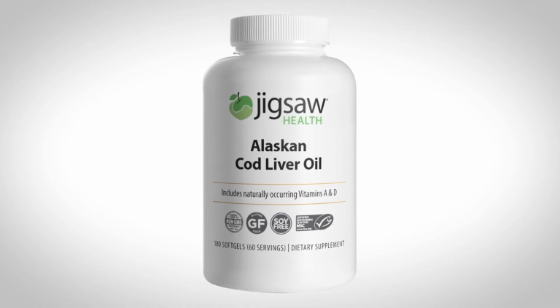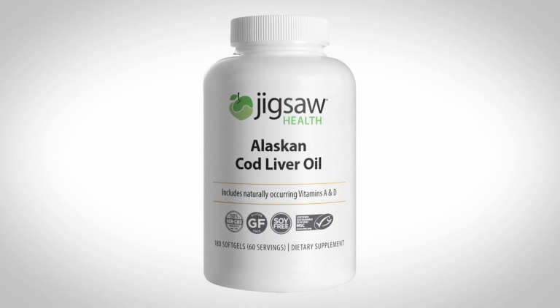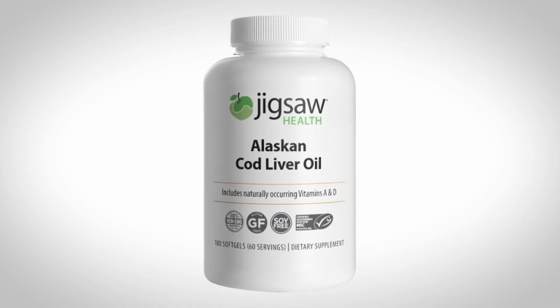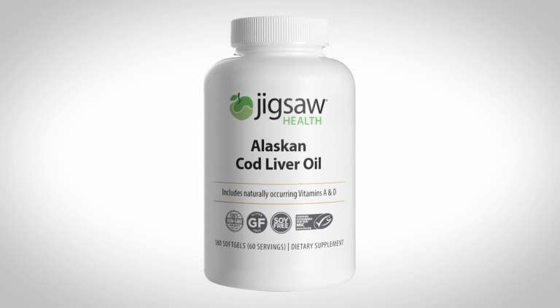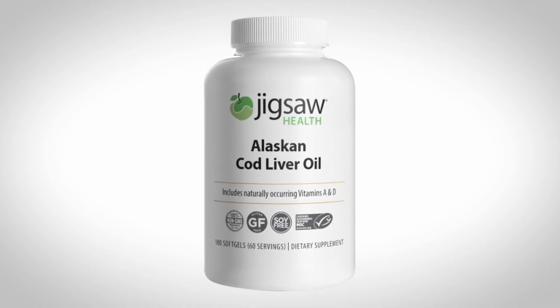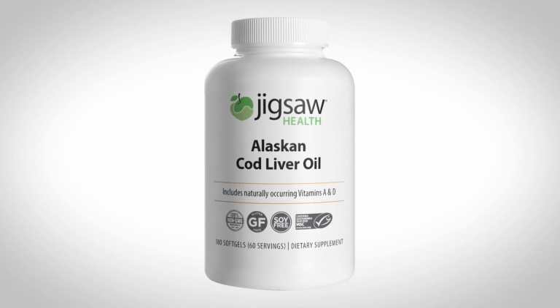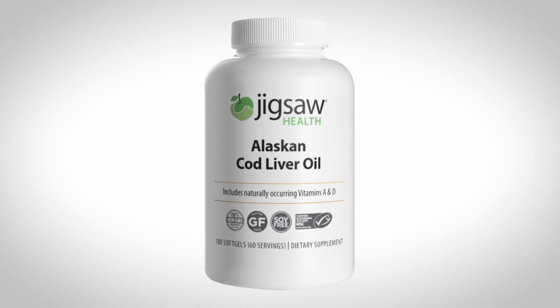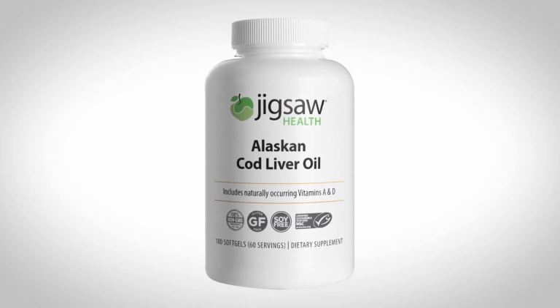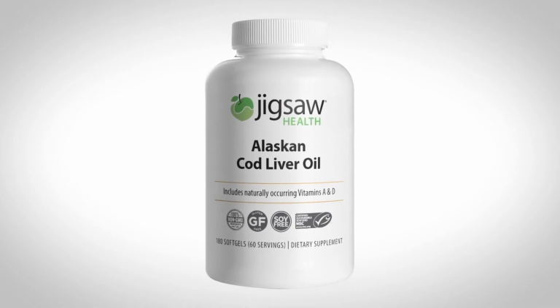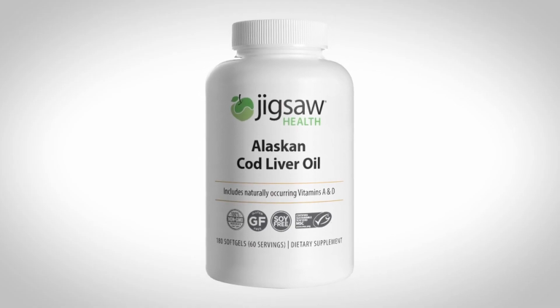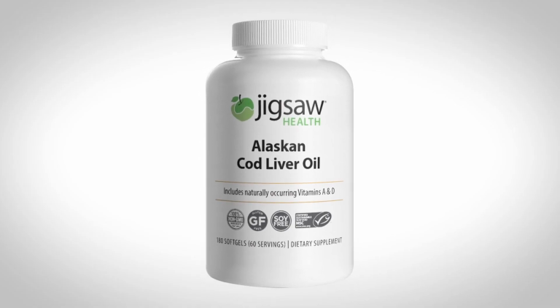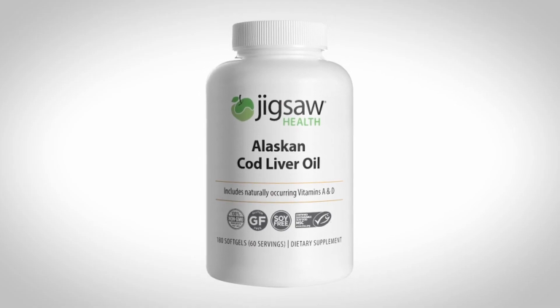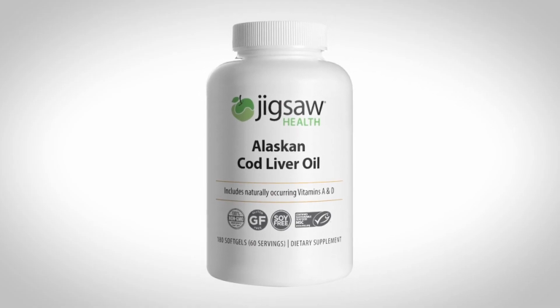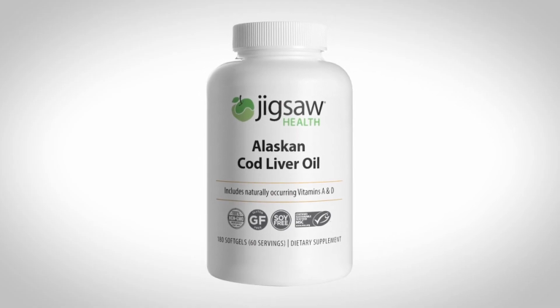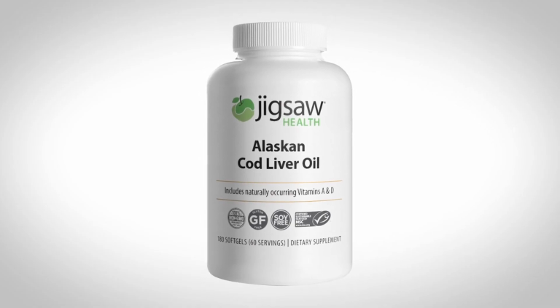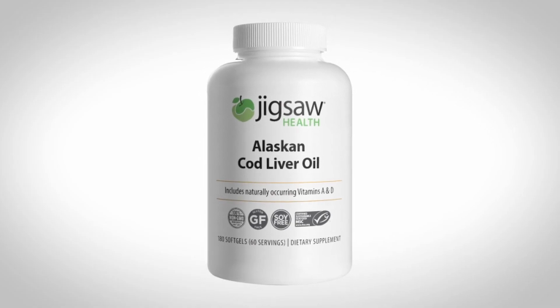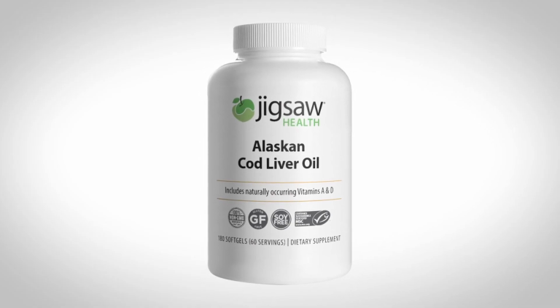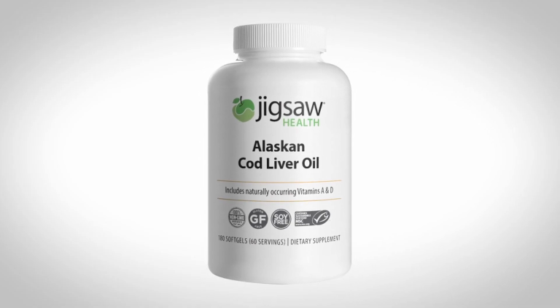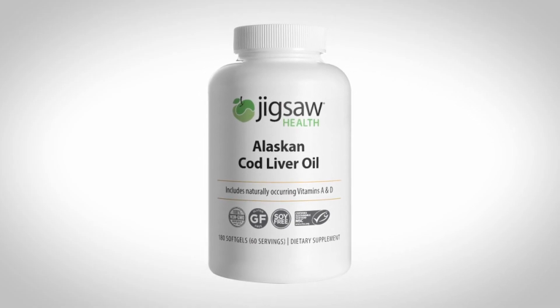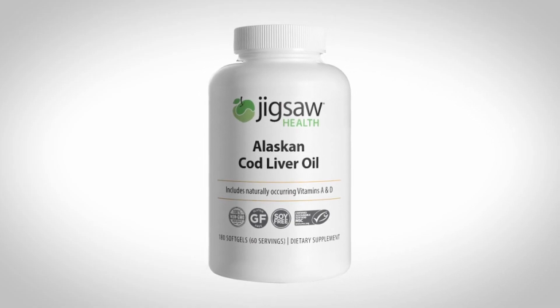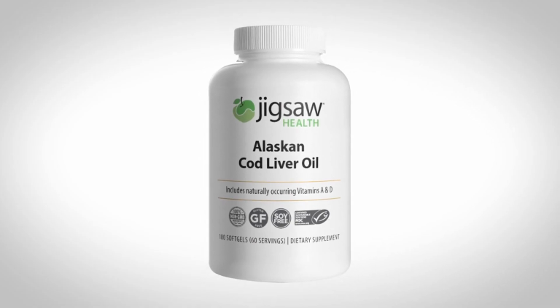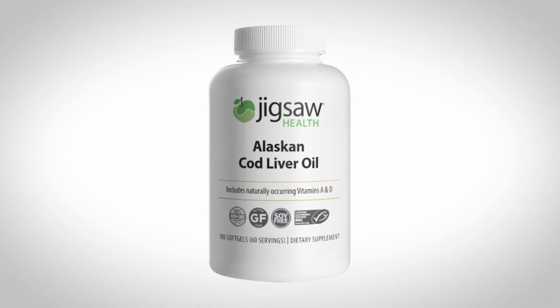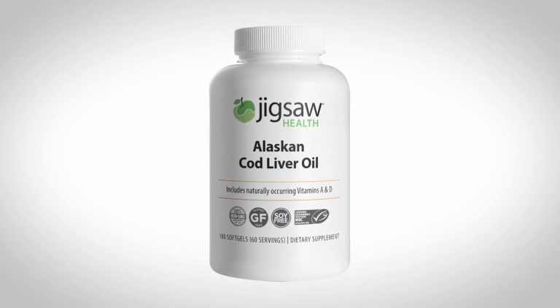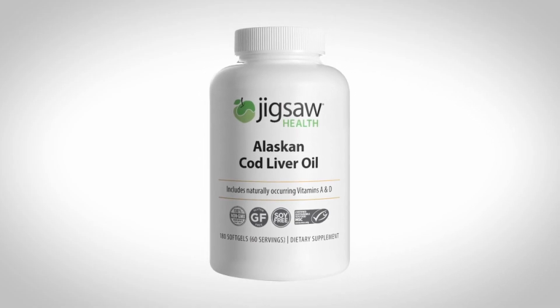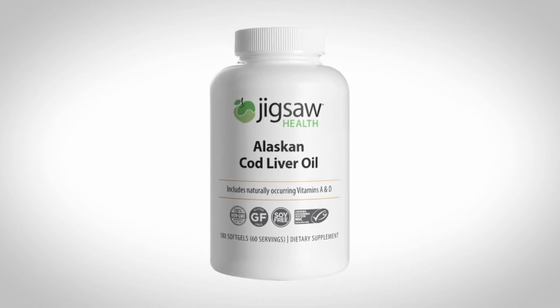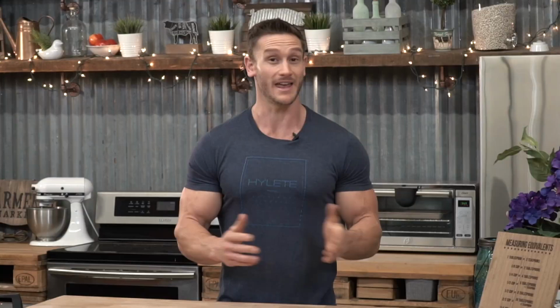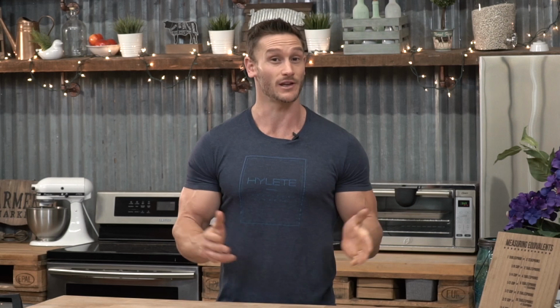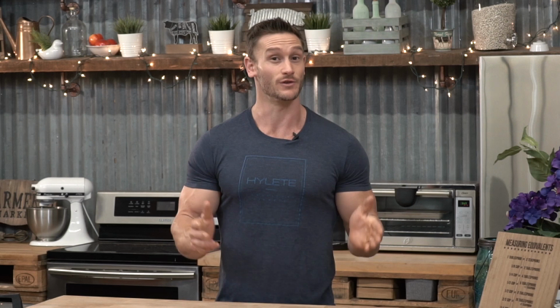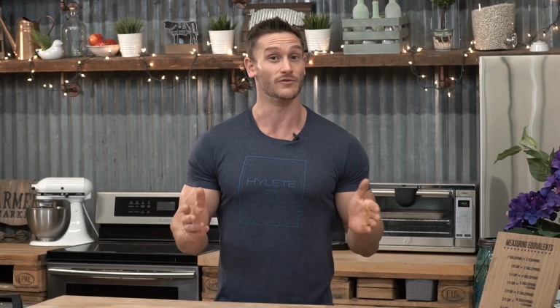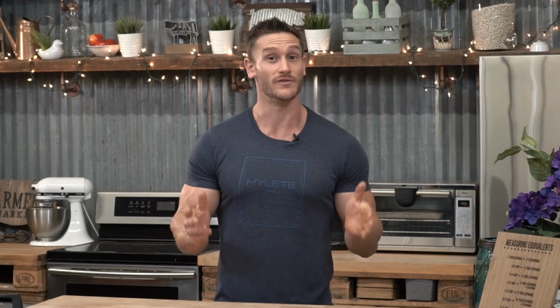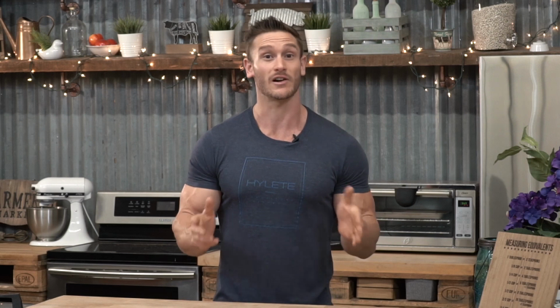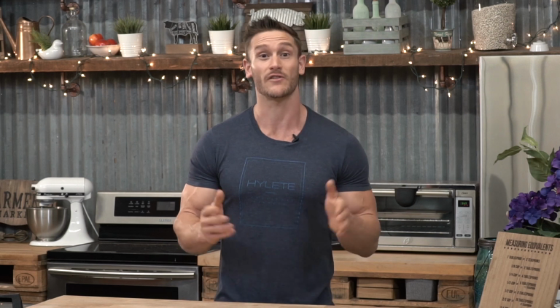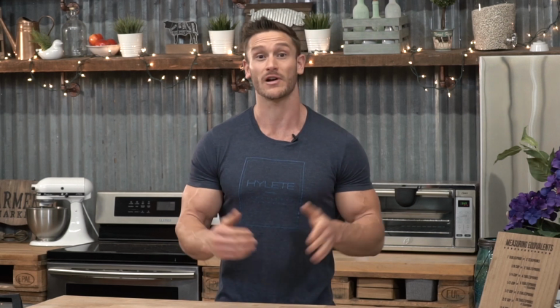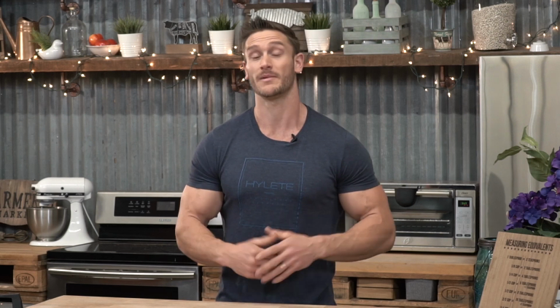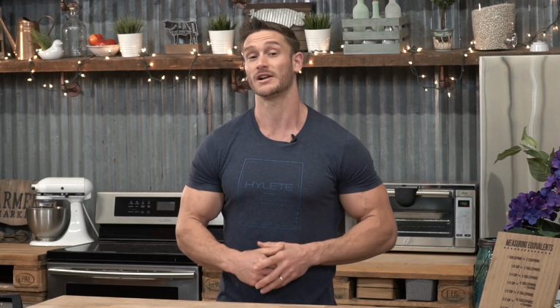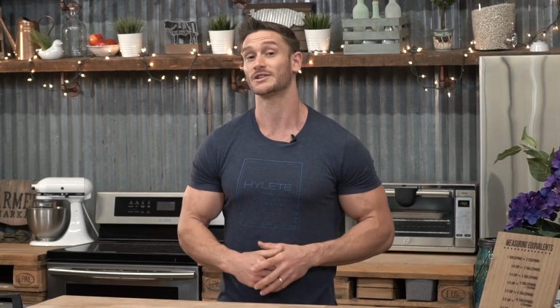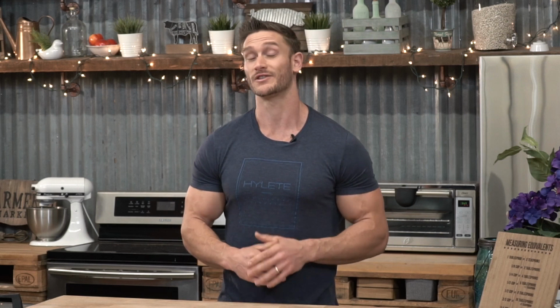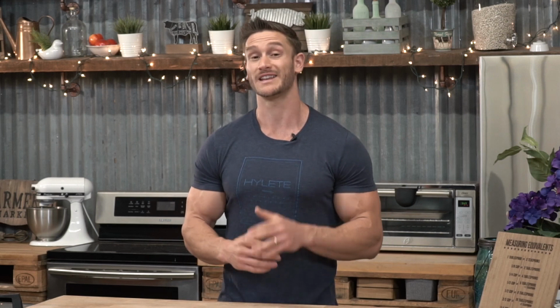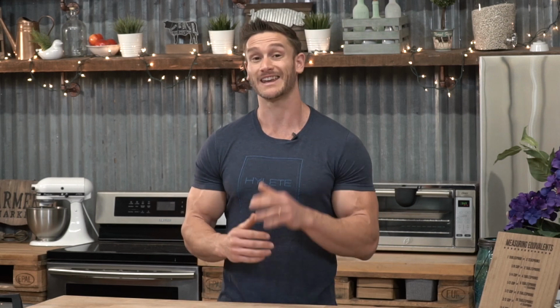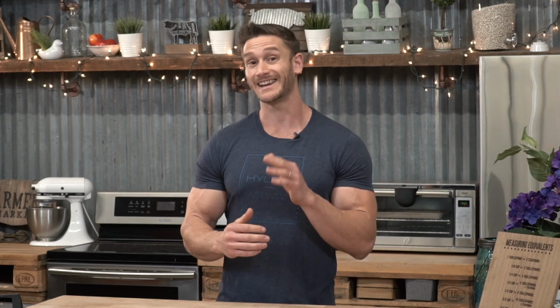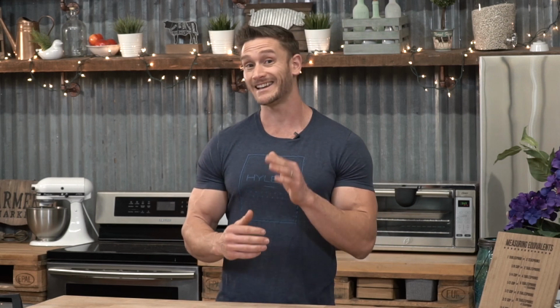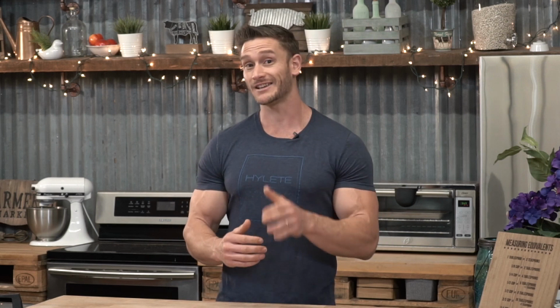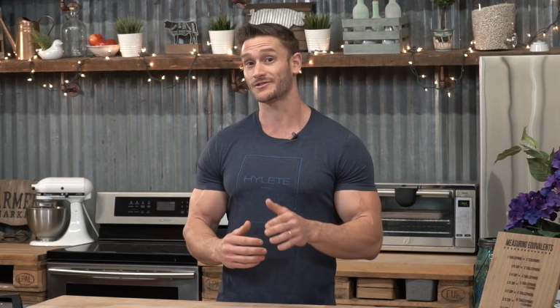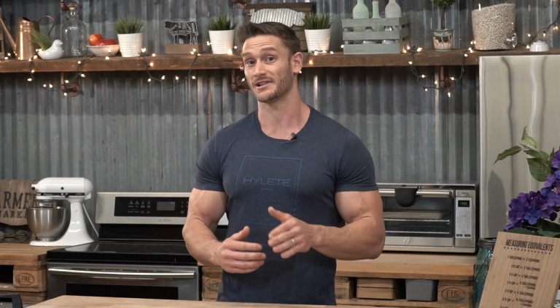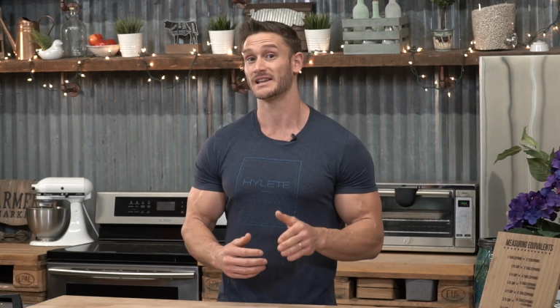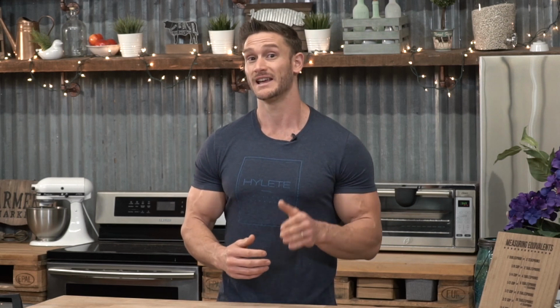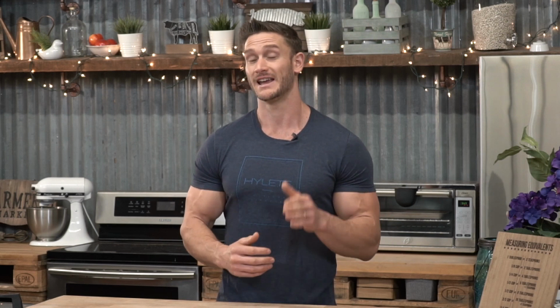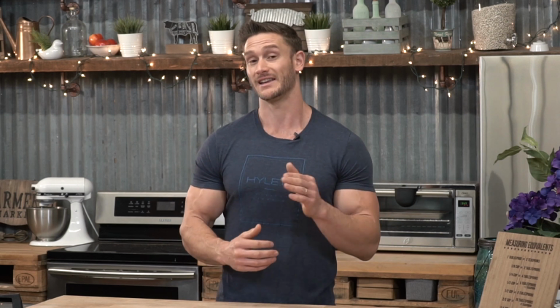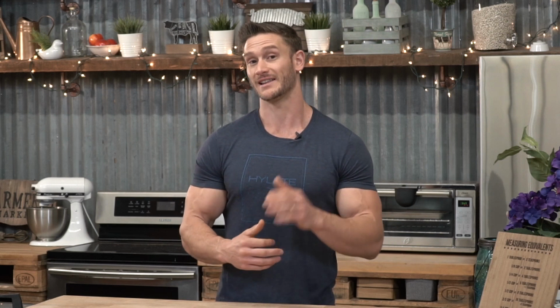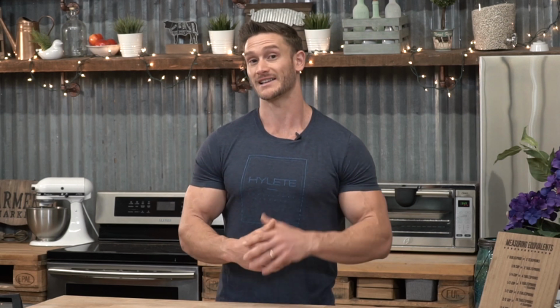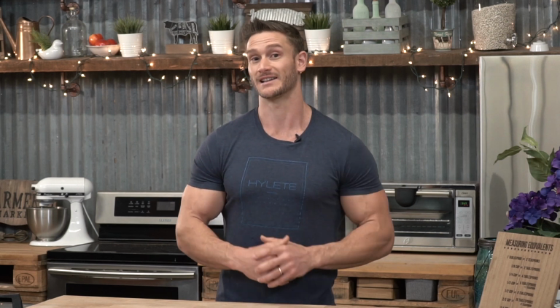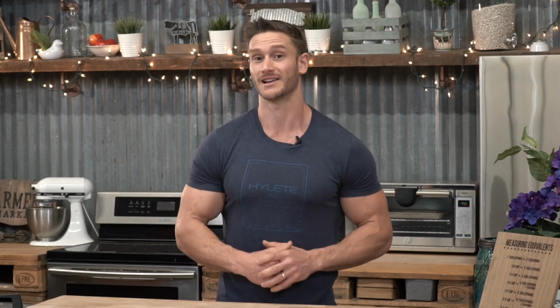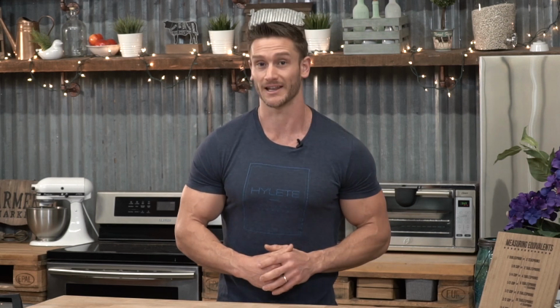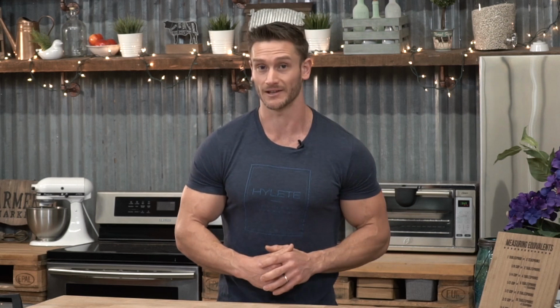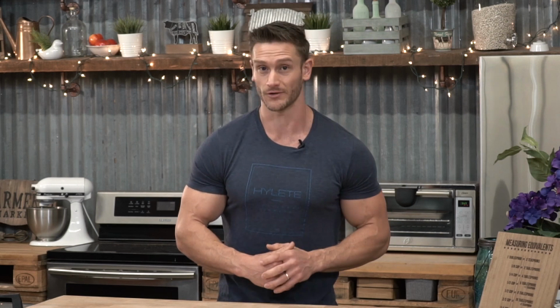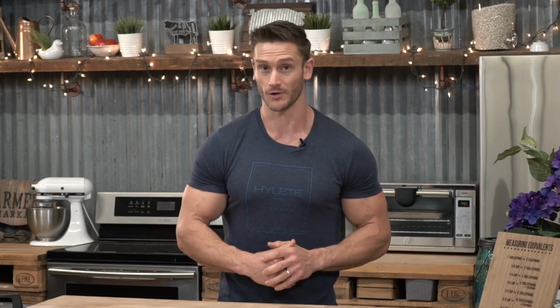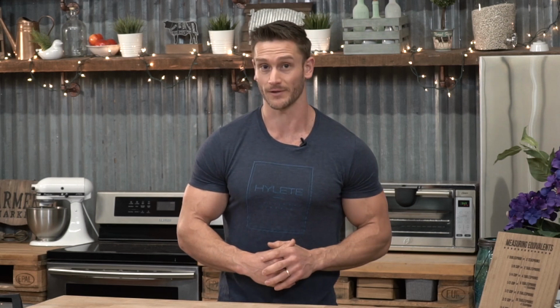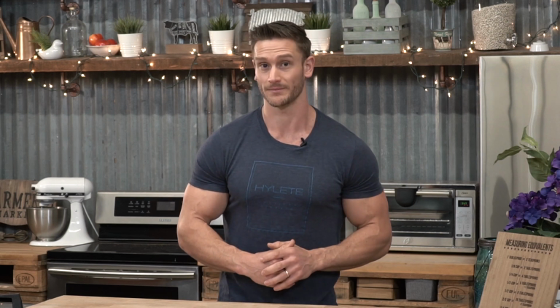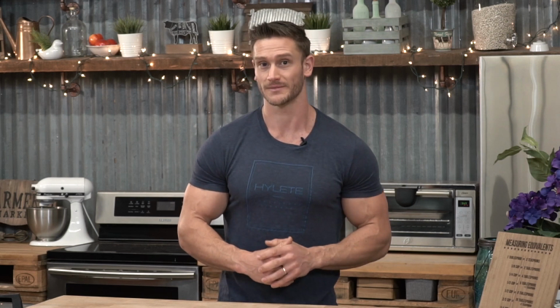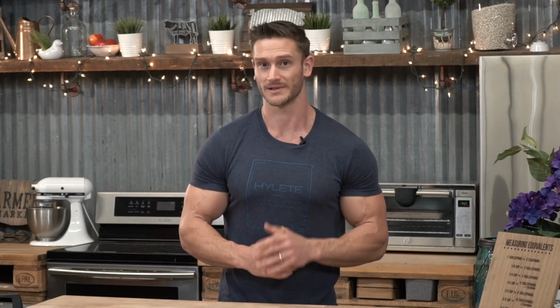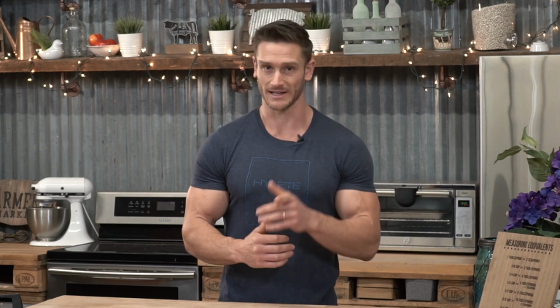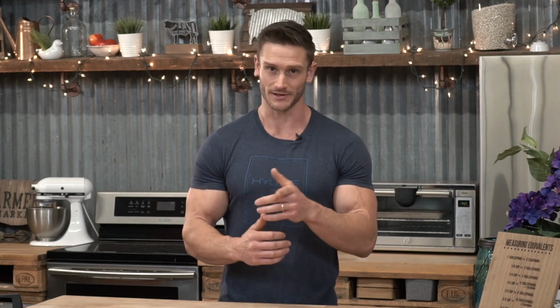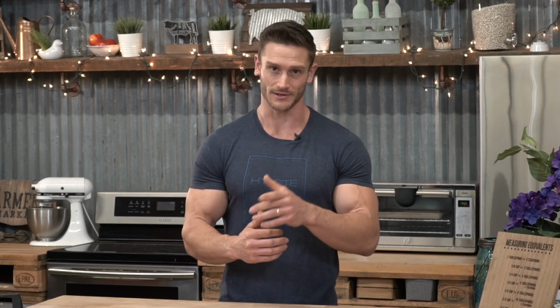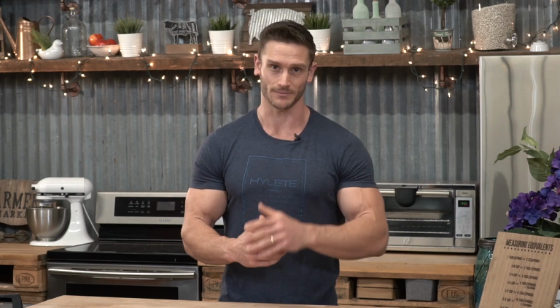As always, make sure you're keeping it locked in here at Jigsaw. Thank you very, very much for taking an interest in the Alaskan Cod Liver Oil. See you soon.